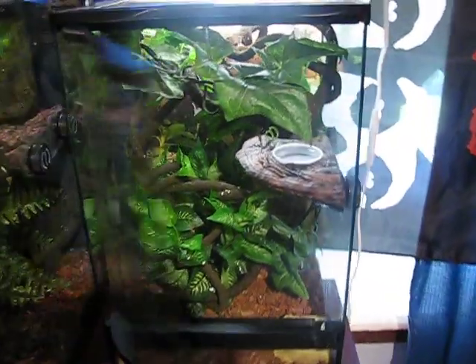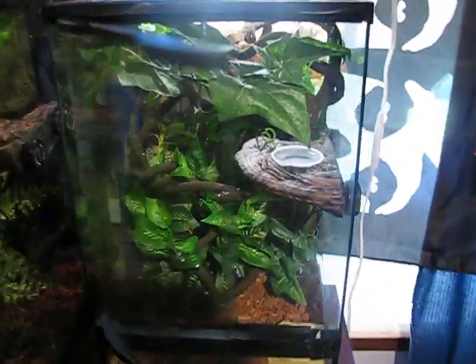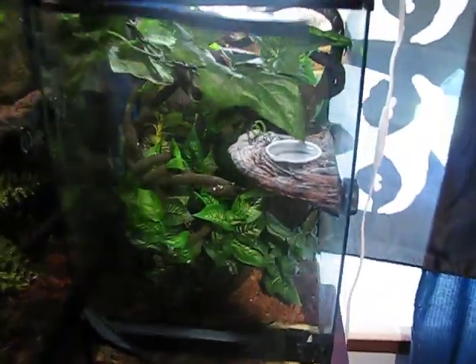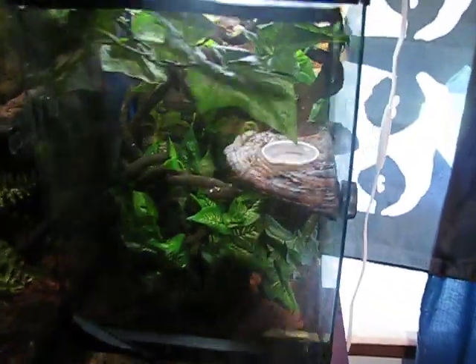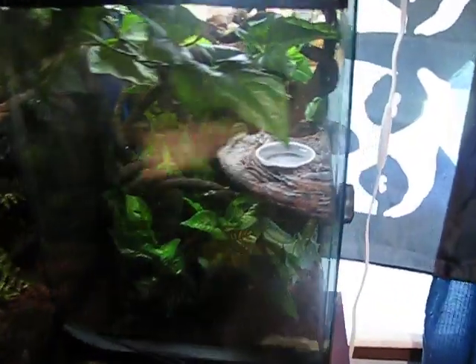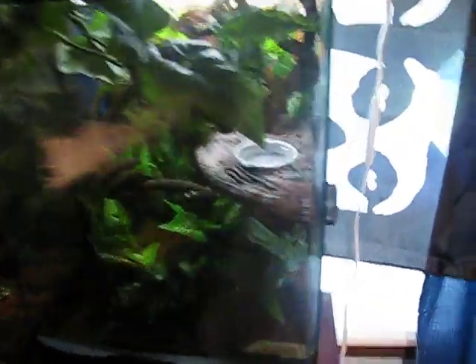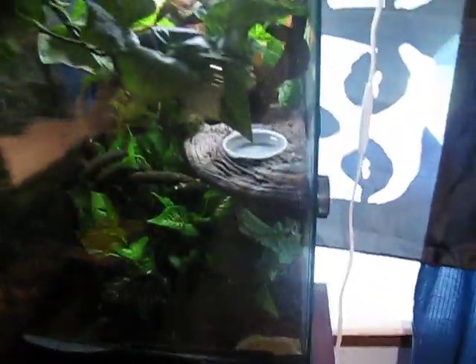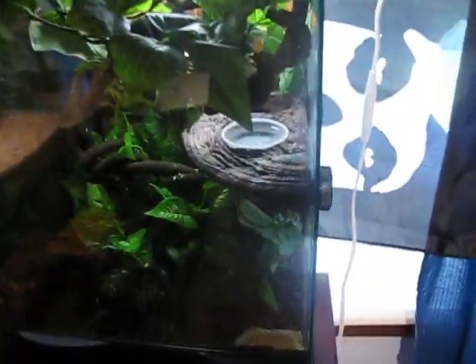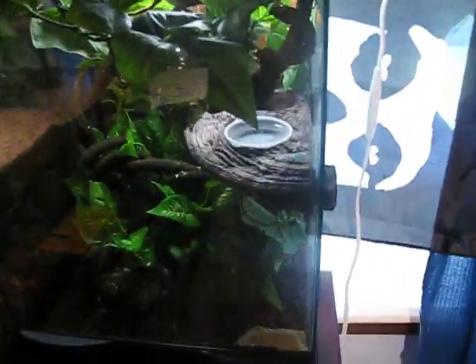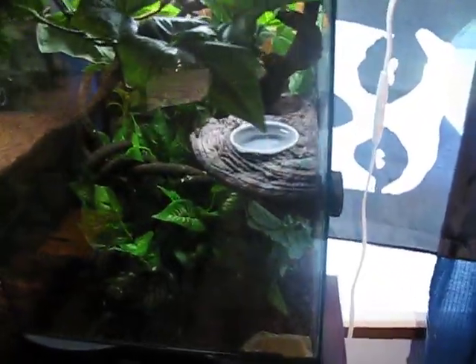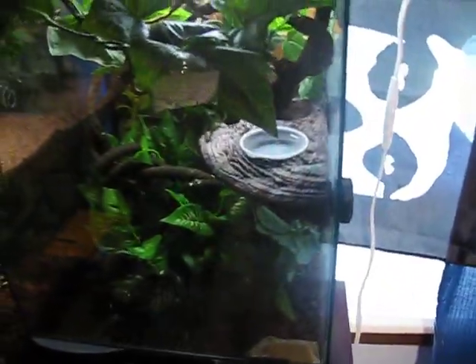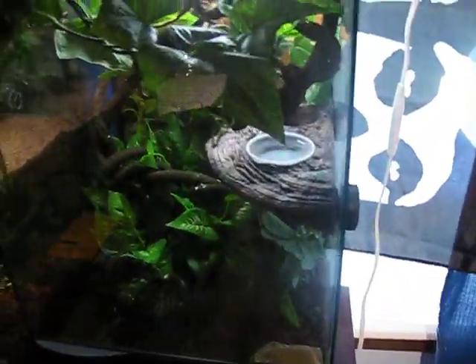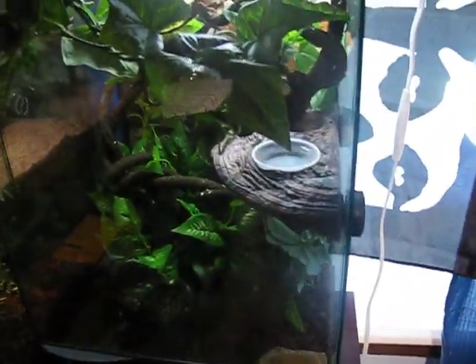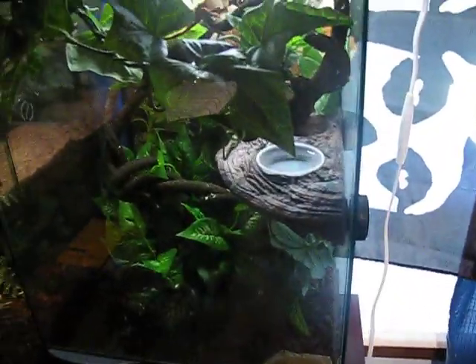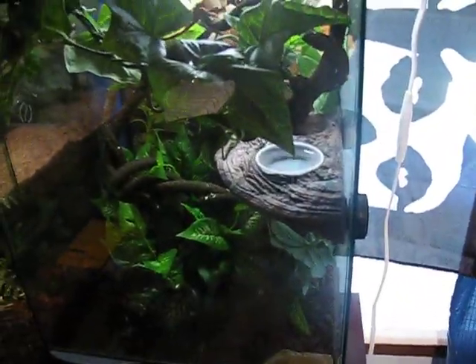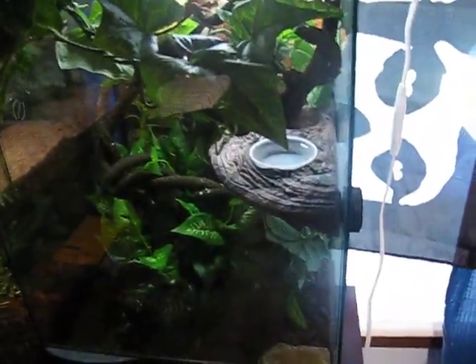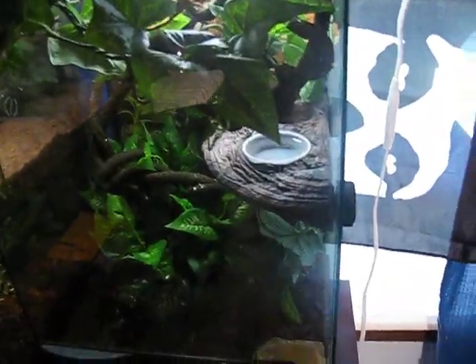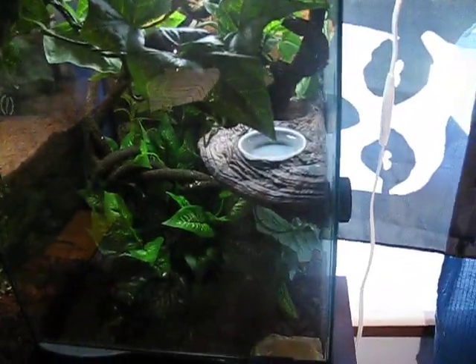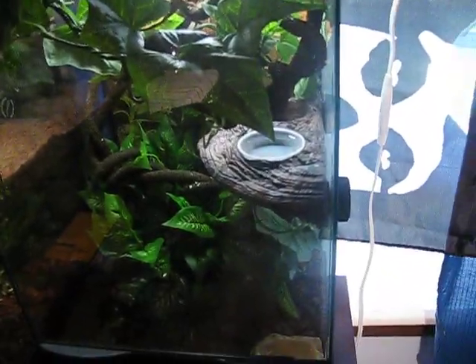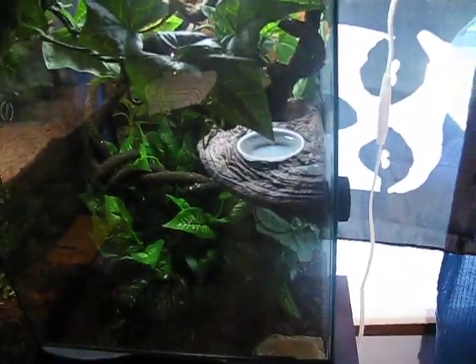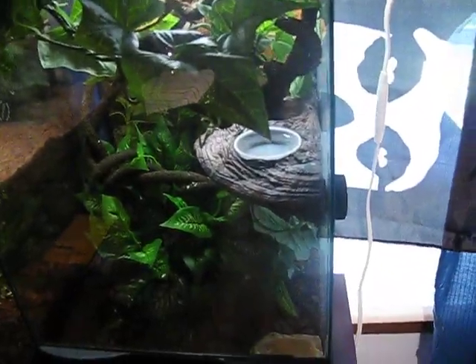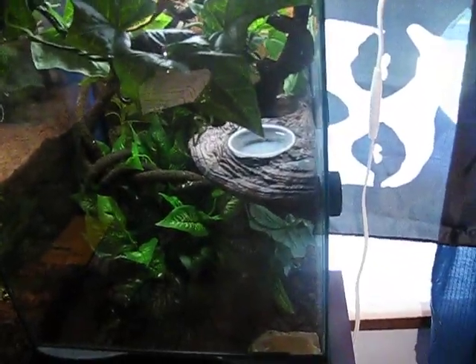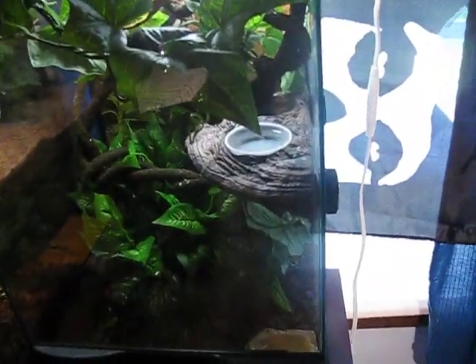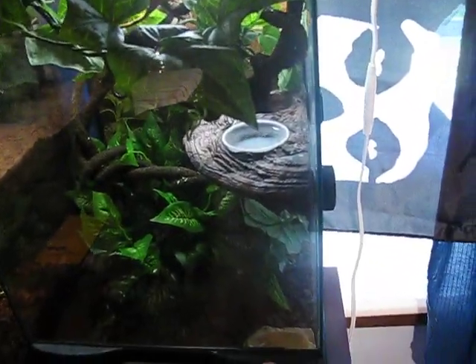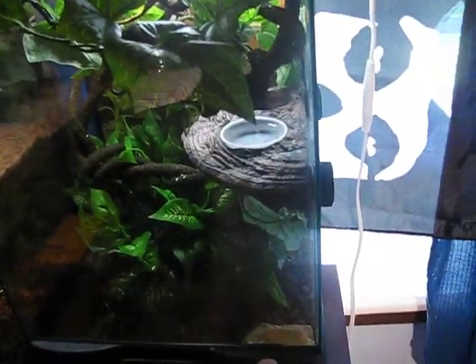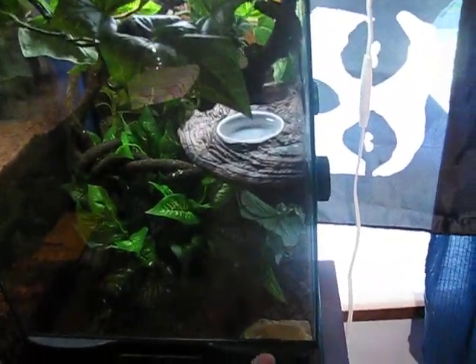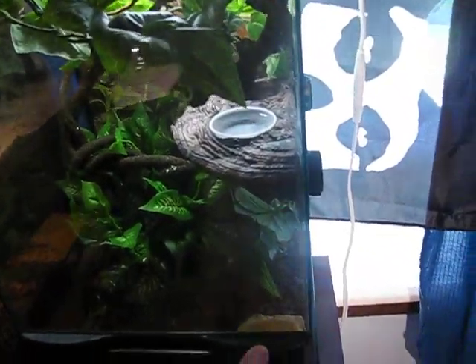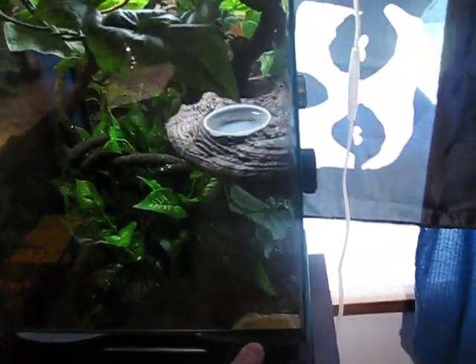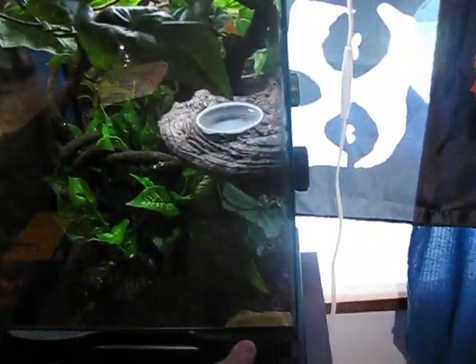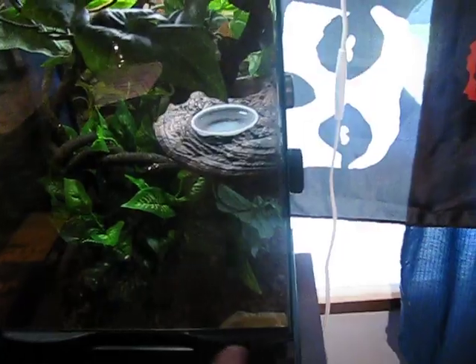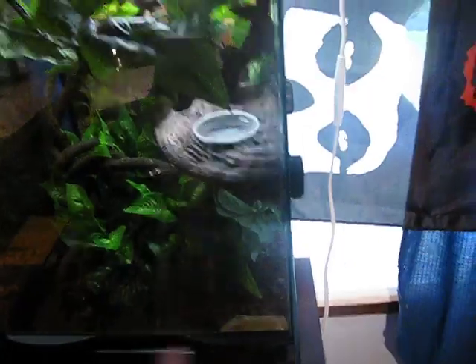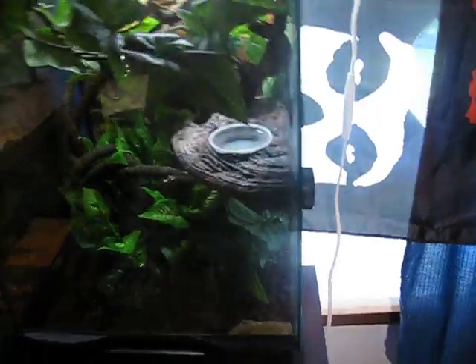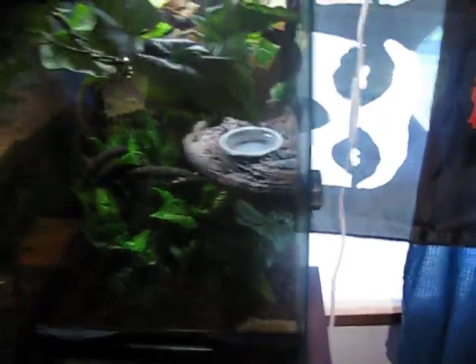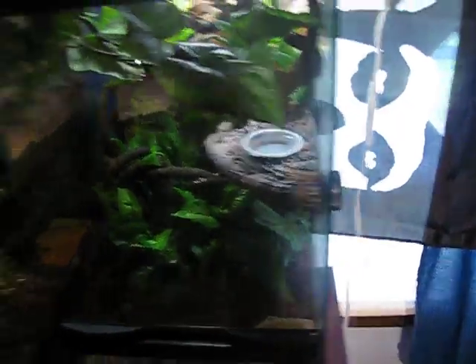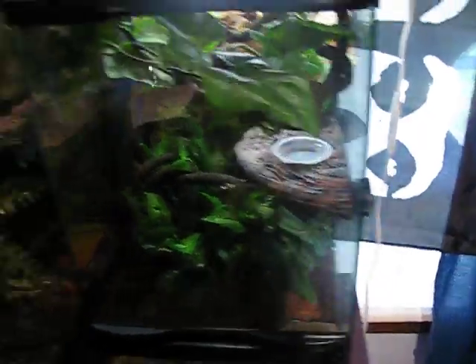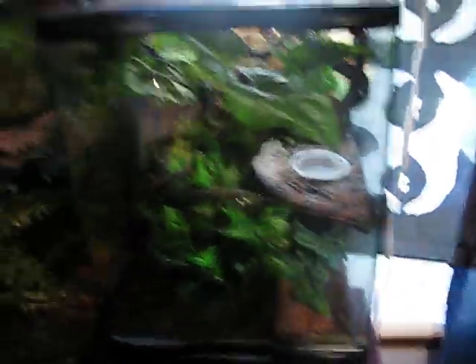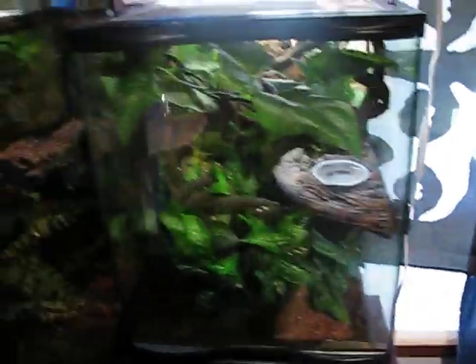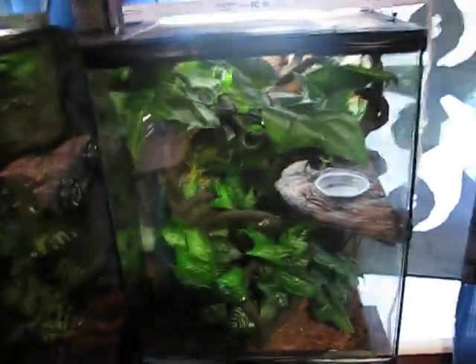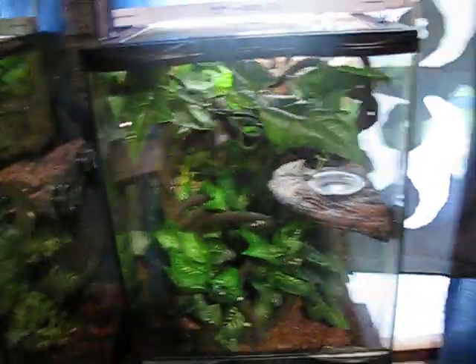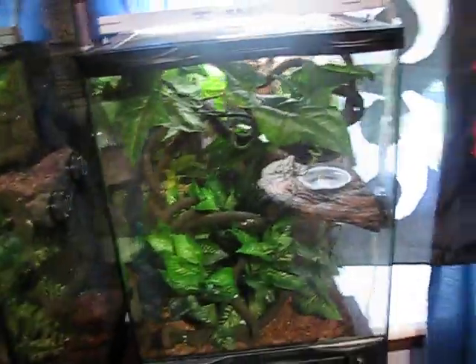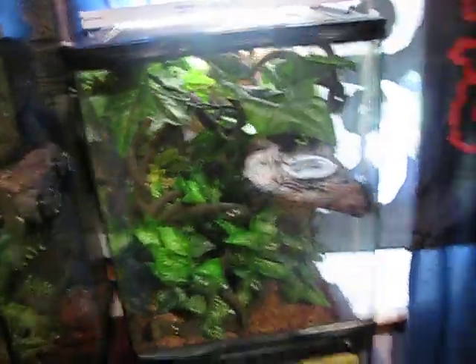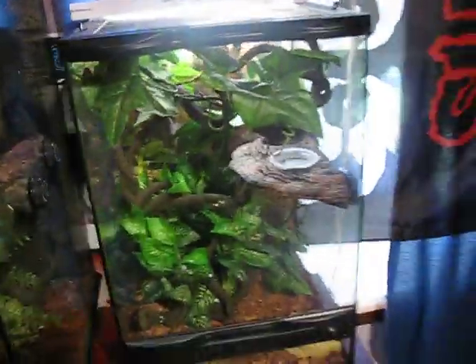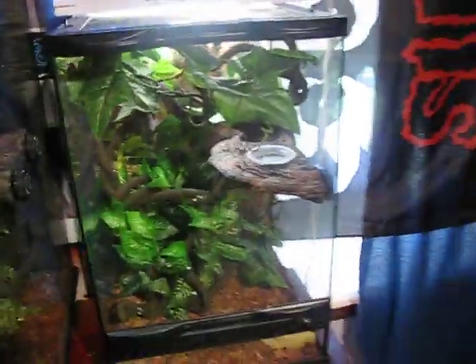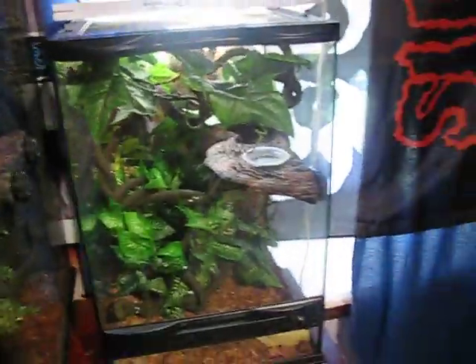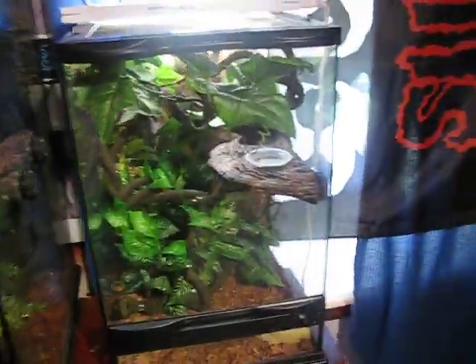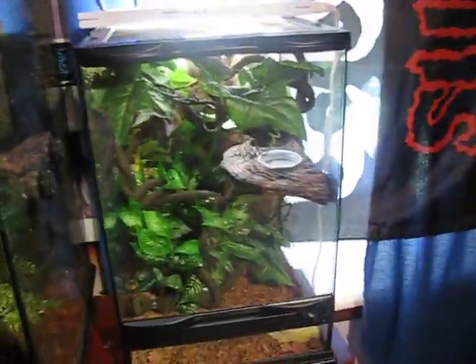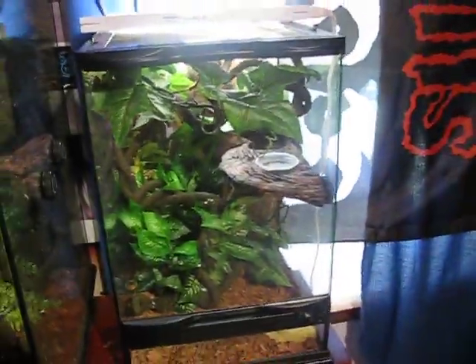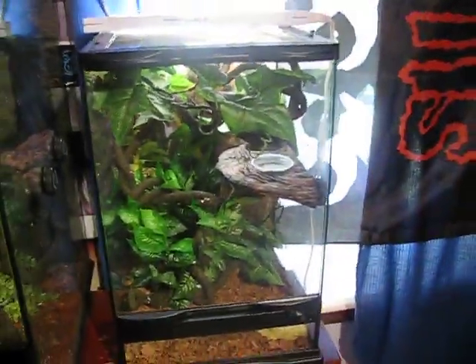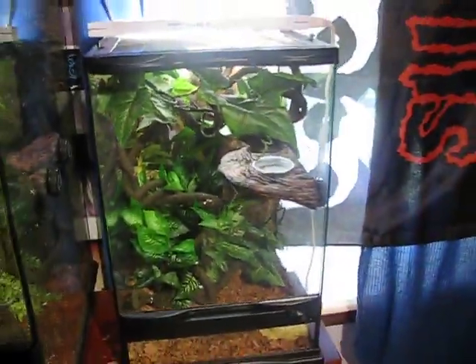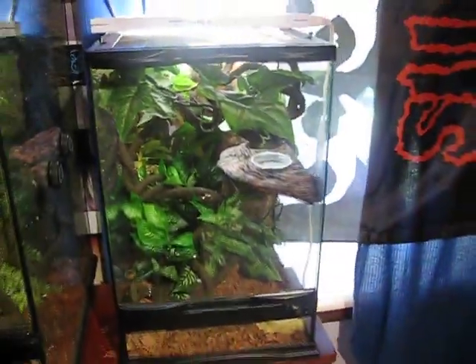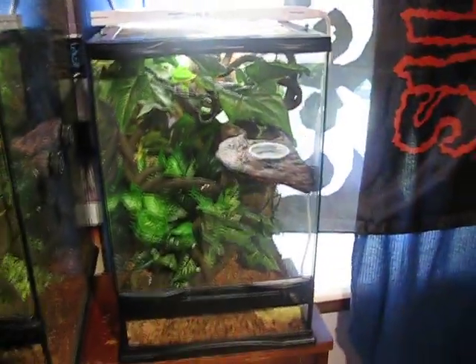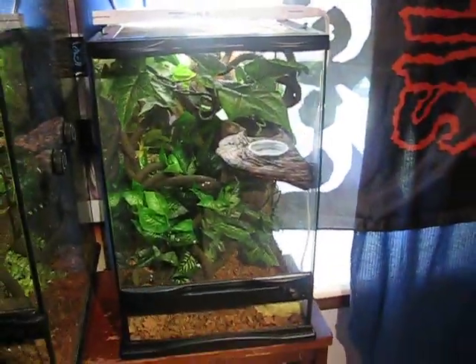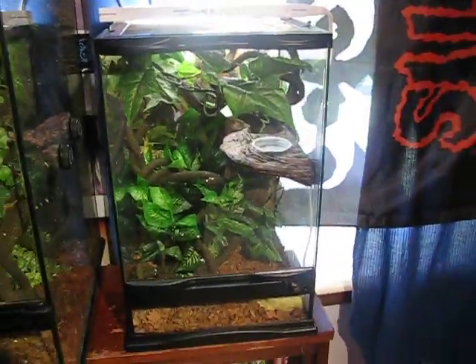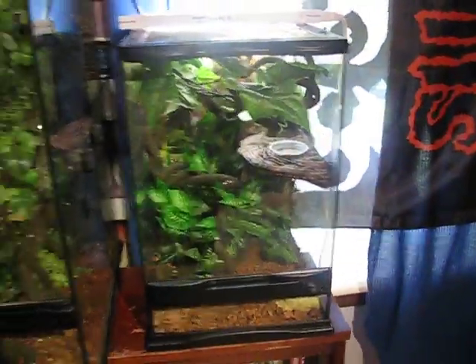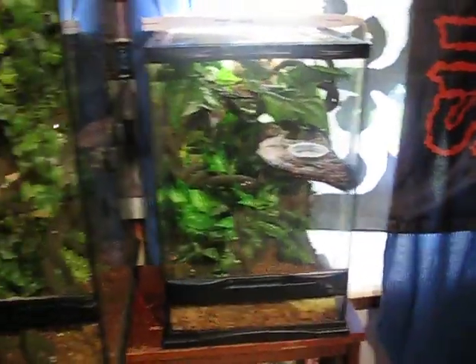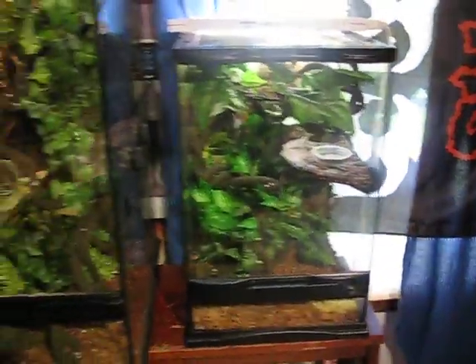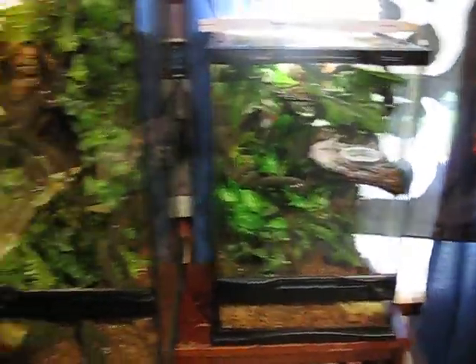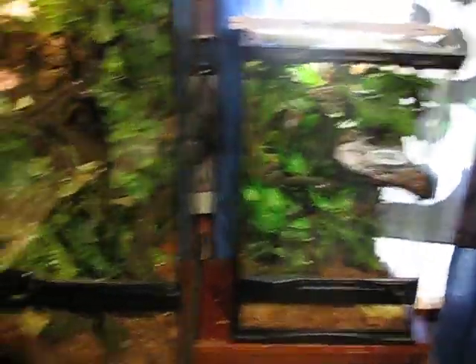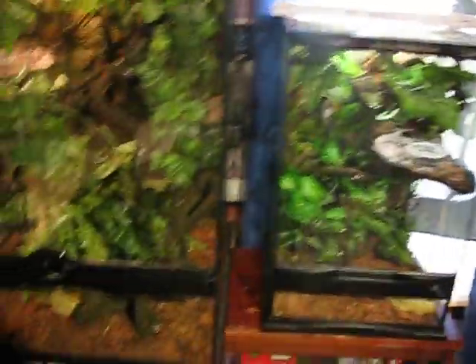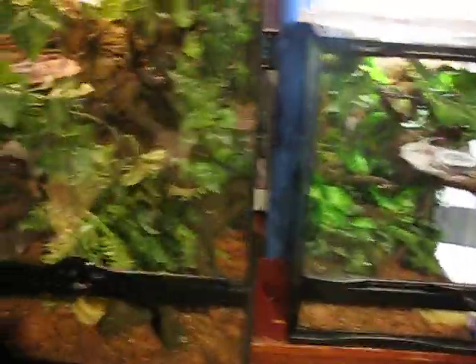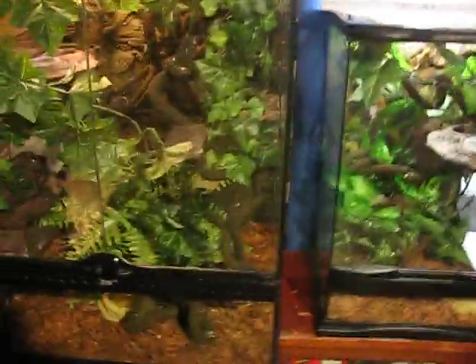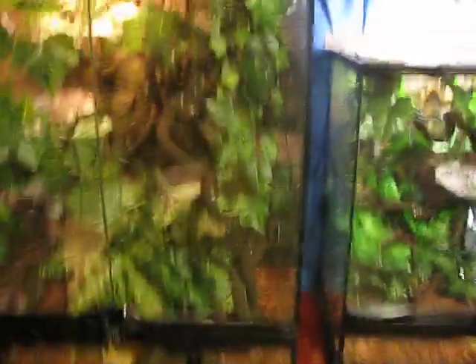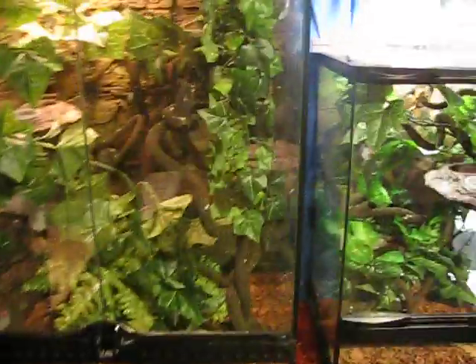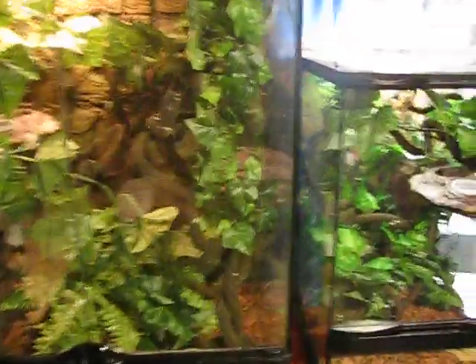This cage is pretty basic. He'll get an upgraded cage once he gets bigger. But there's tons of places for him to hide in right now, so it's no big deal.